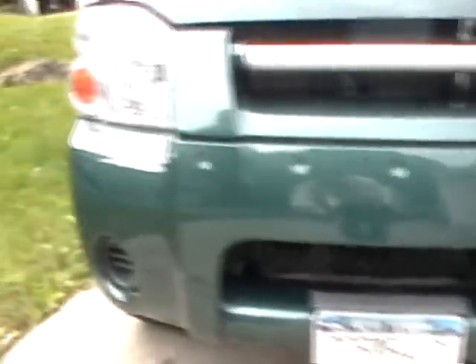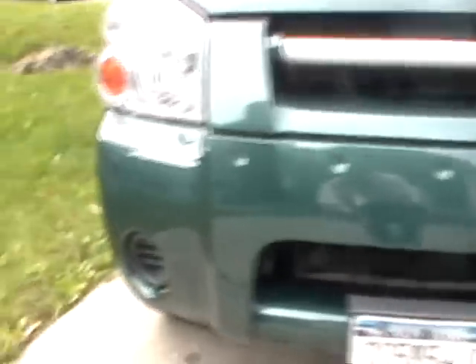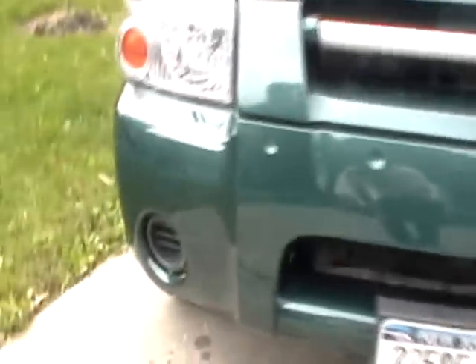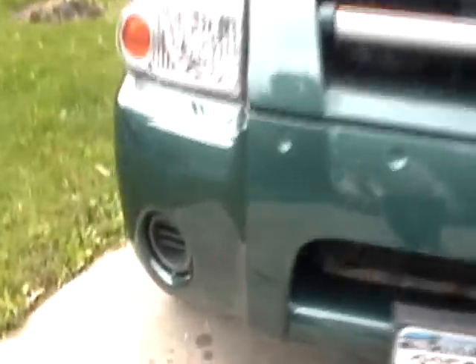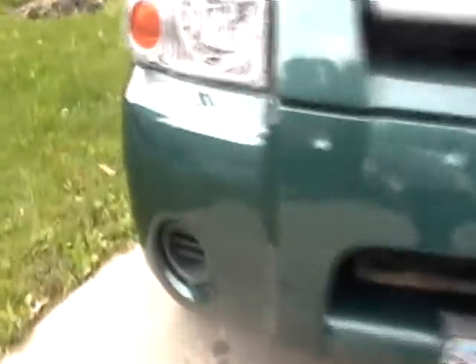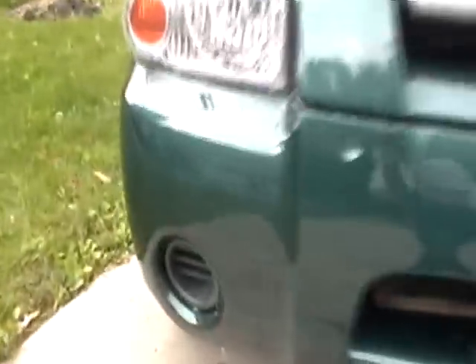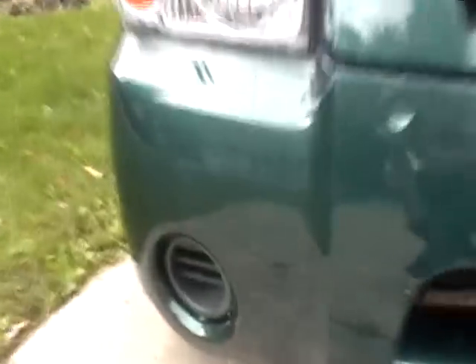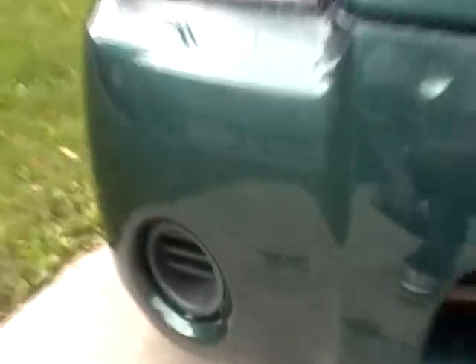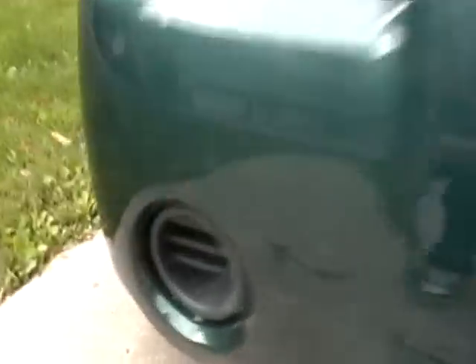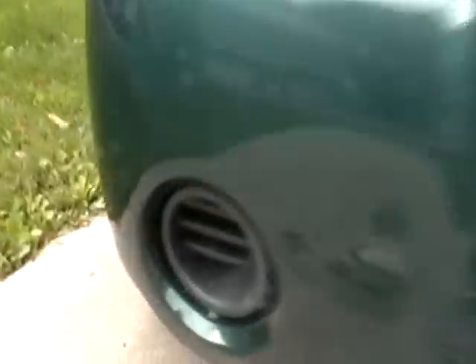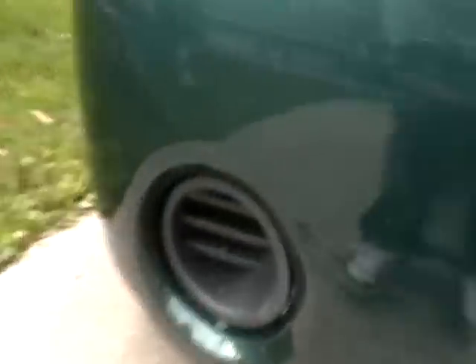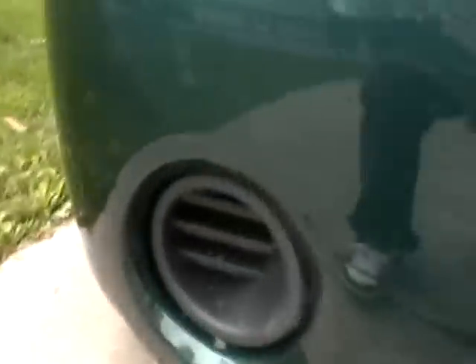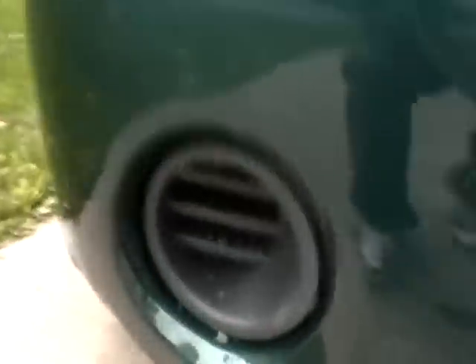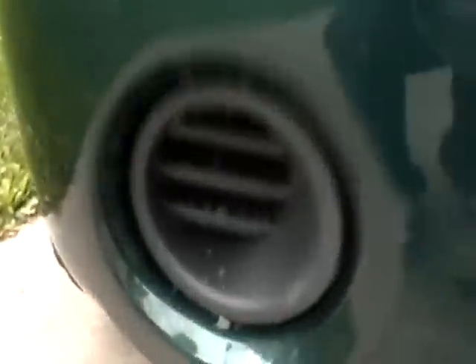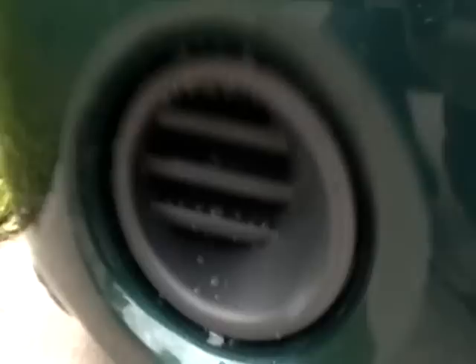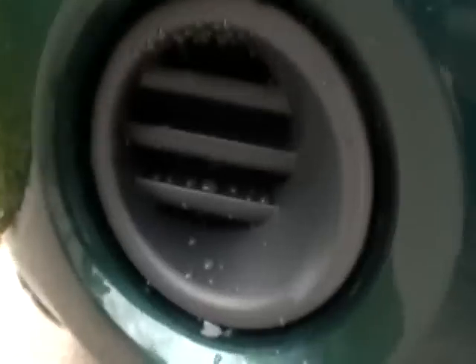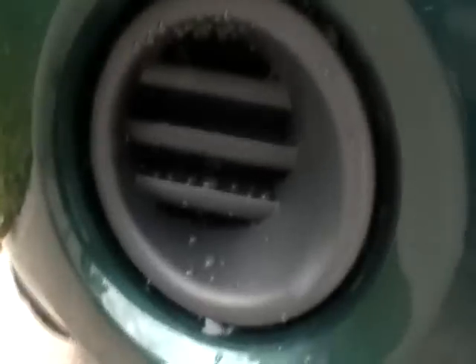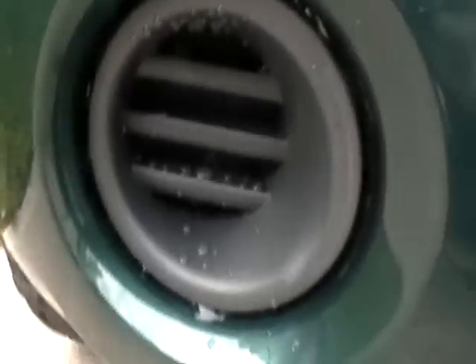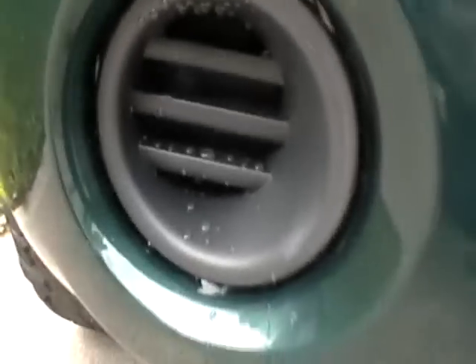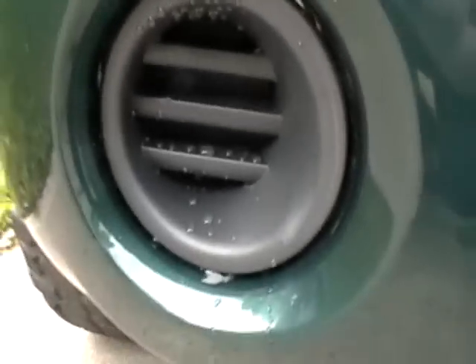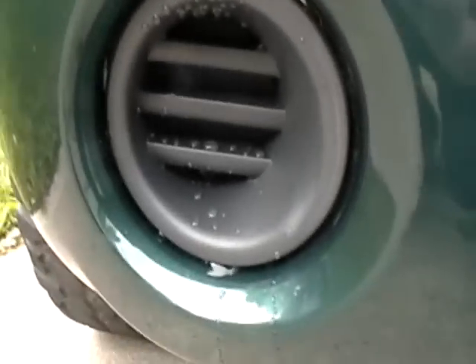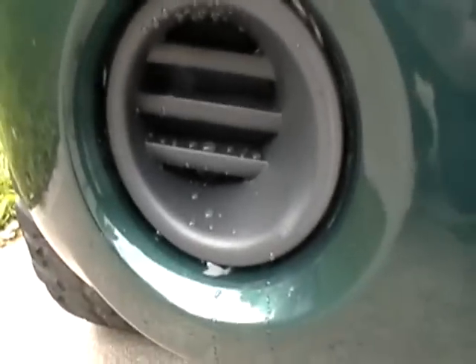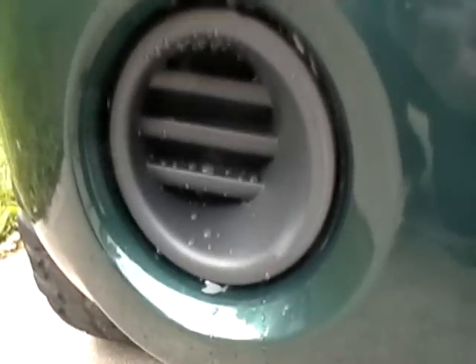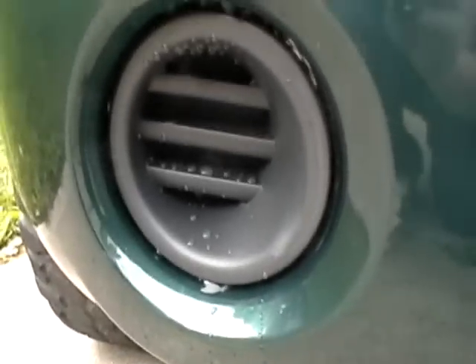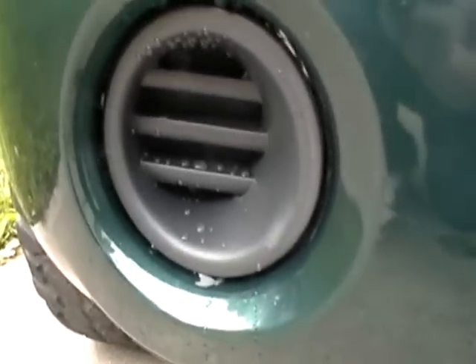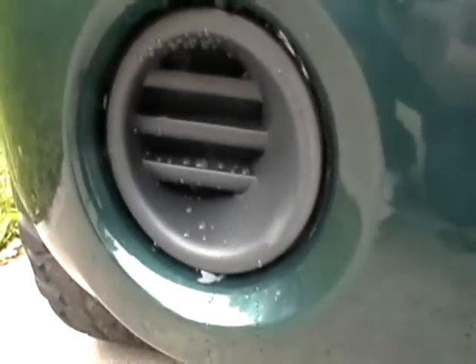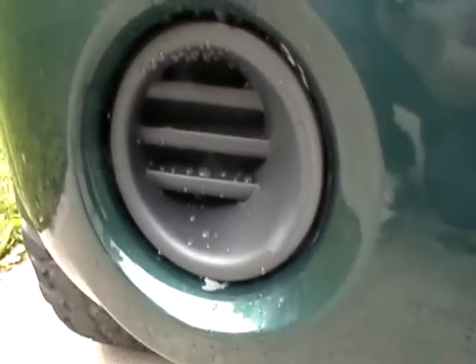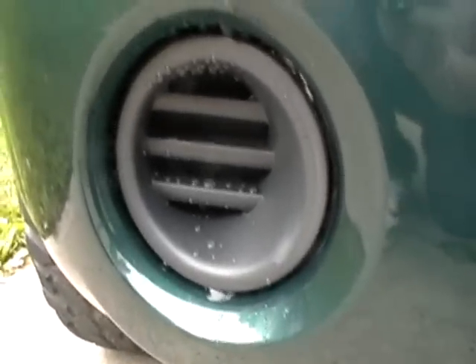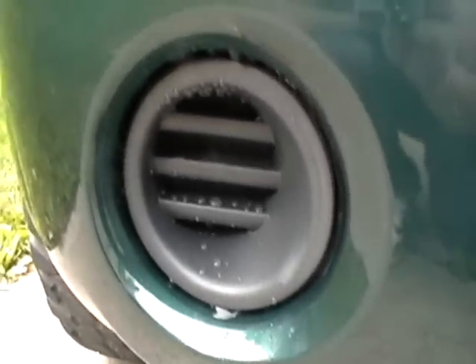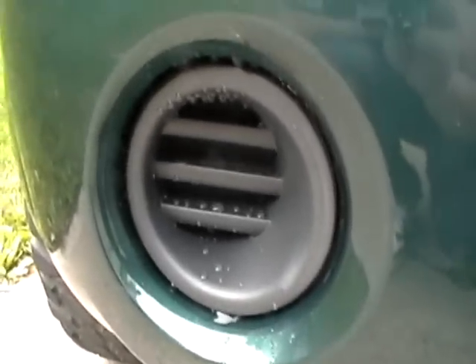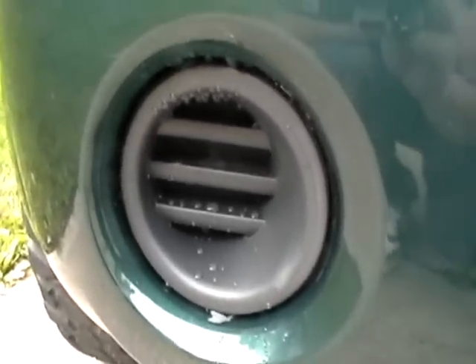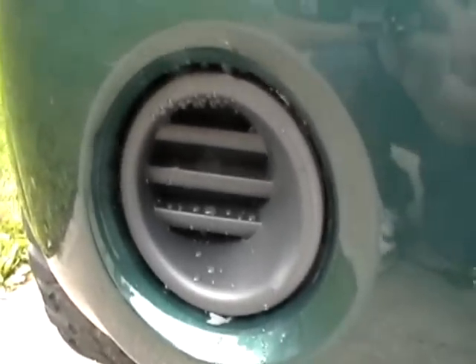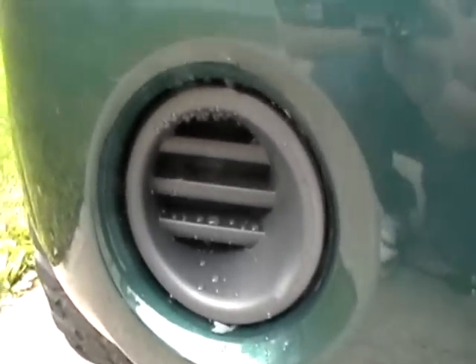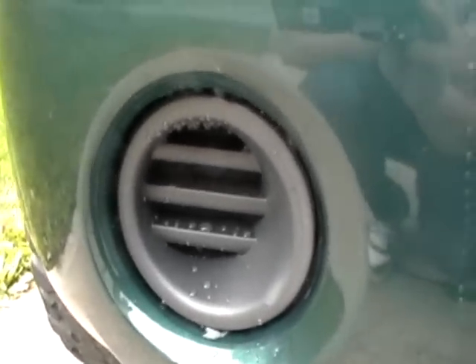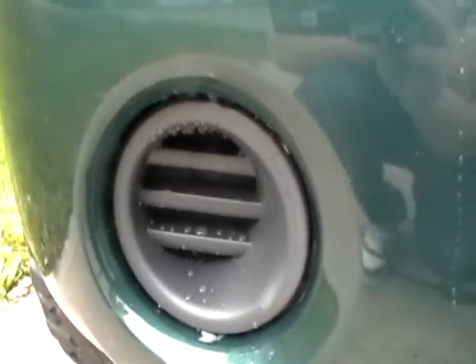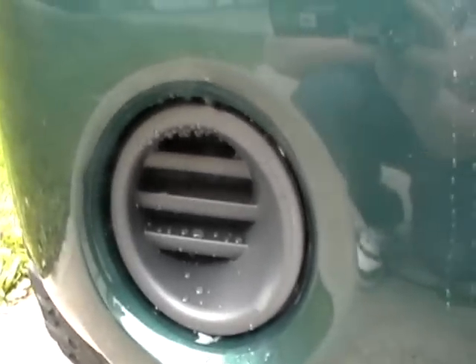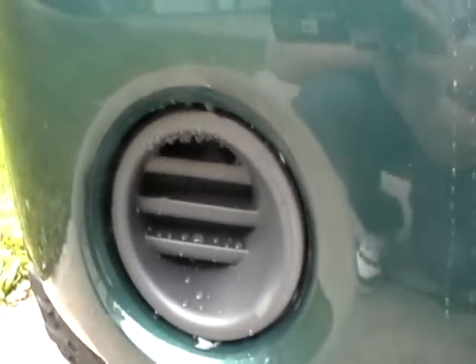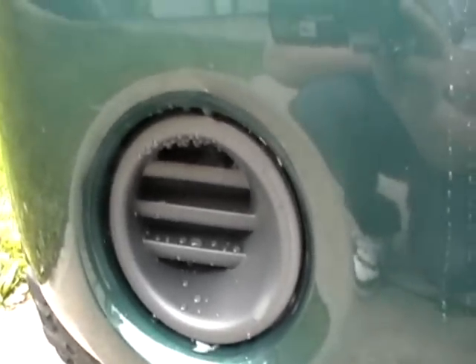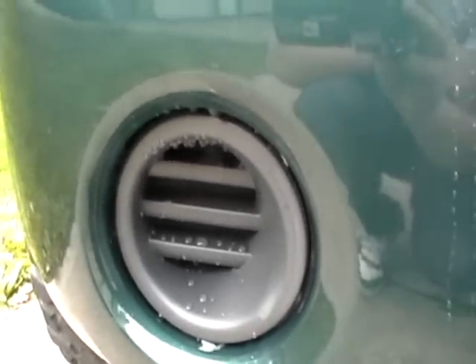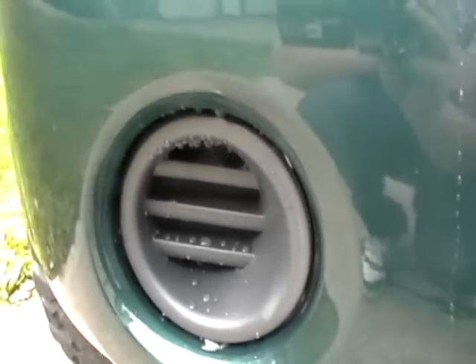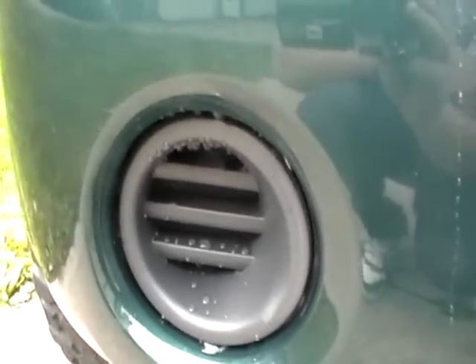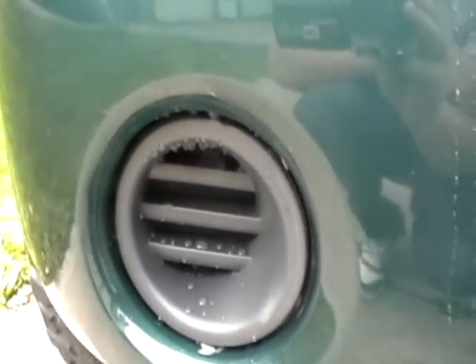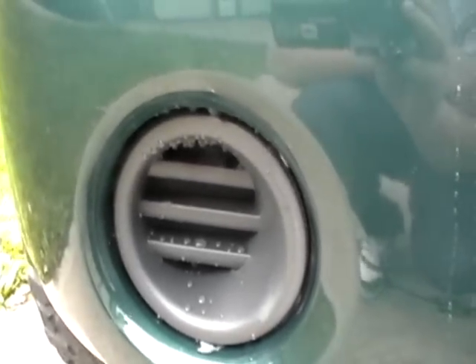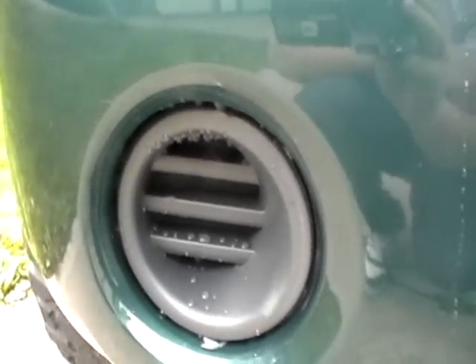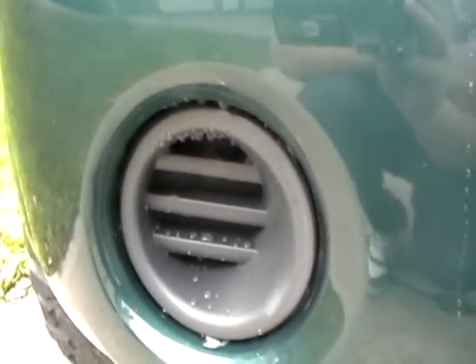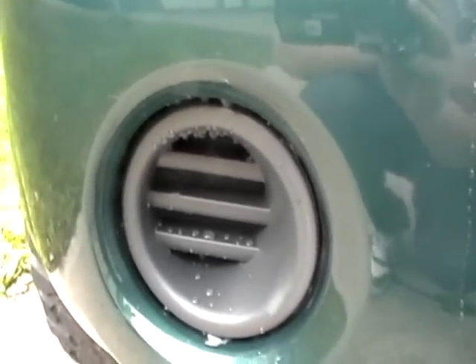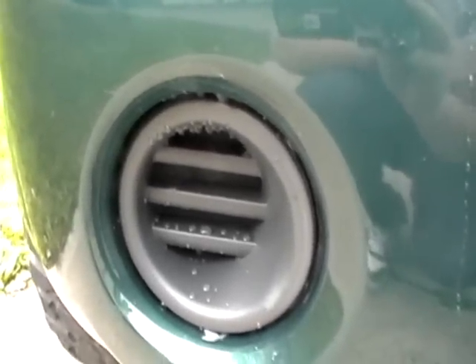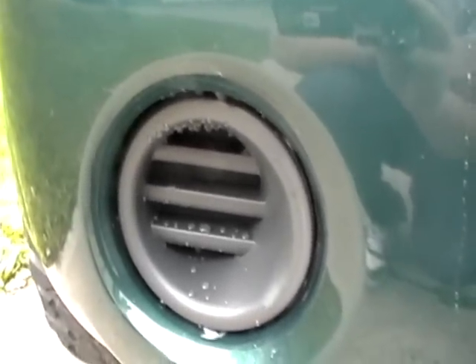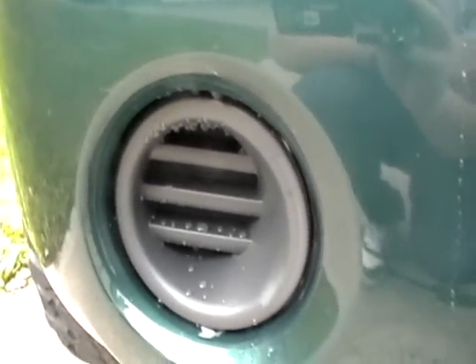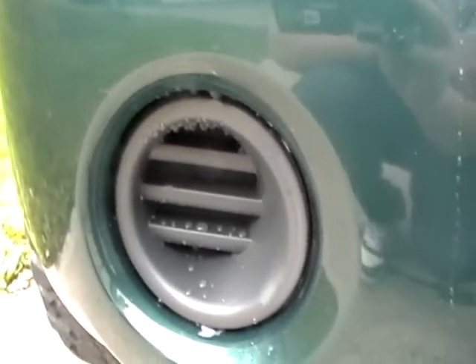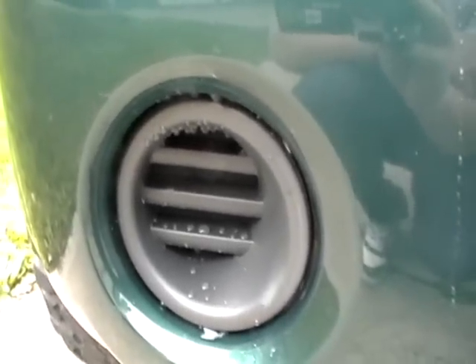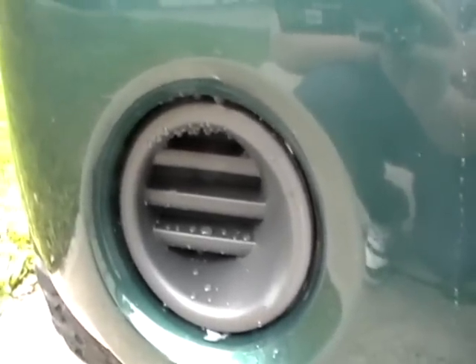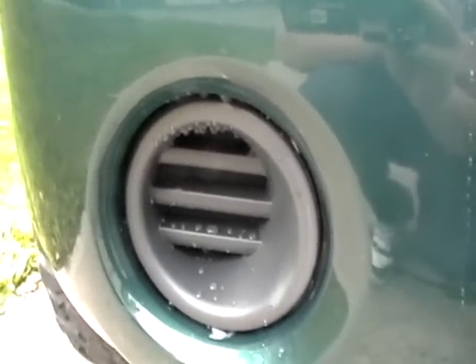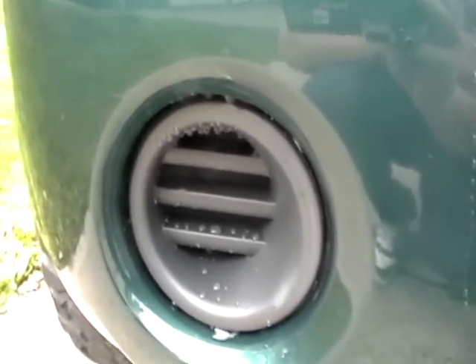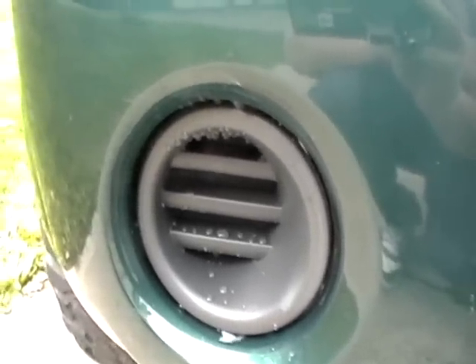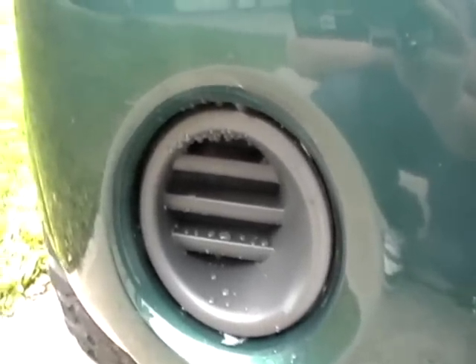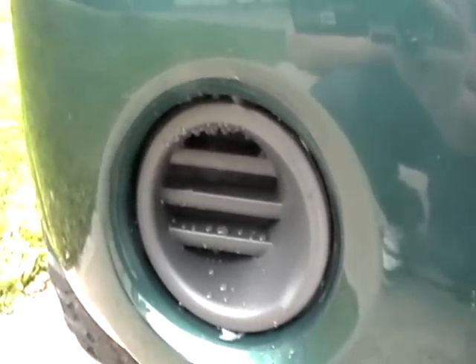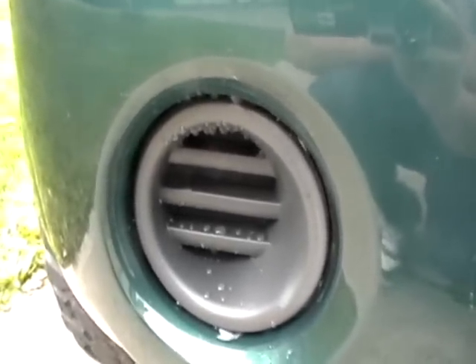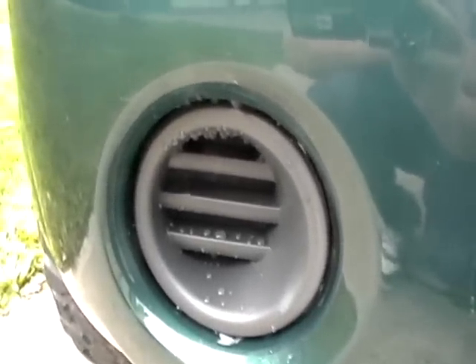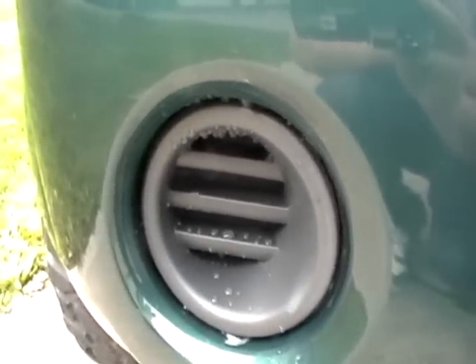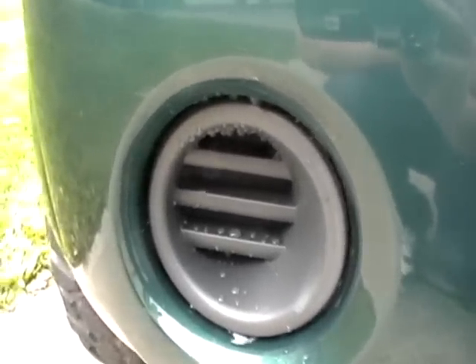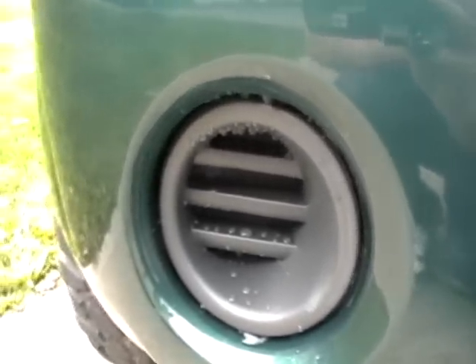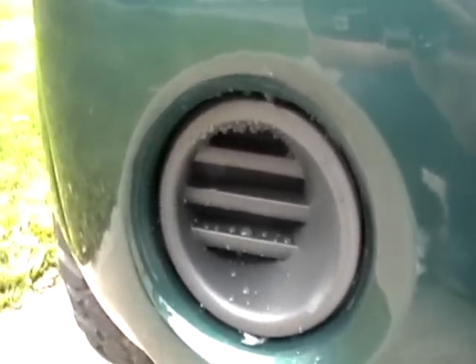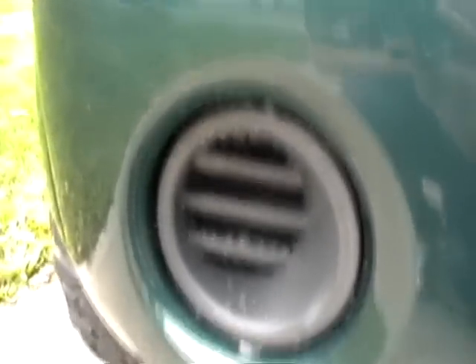They did replace my fog light plug, which was perfectly fine — there was nothing wrong with the old one. It just came out in the accident.